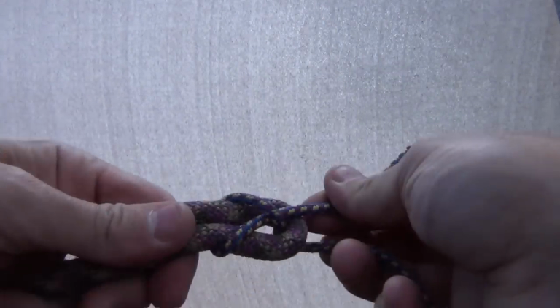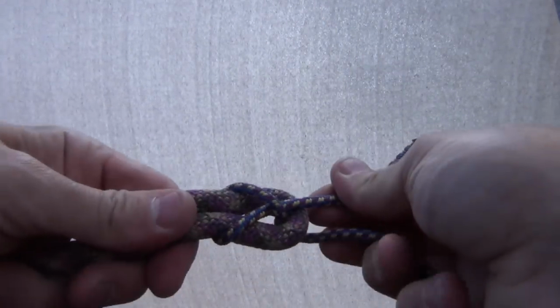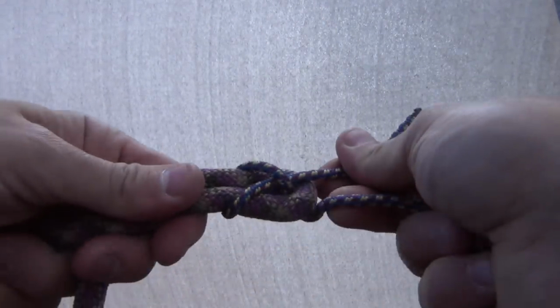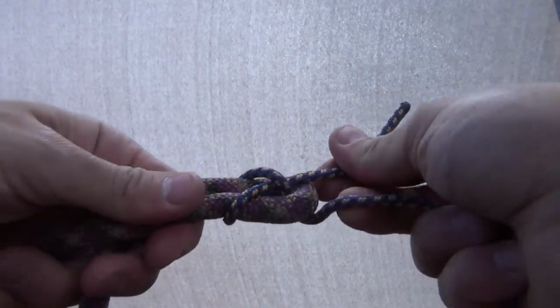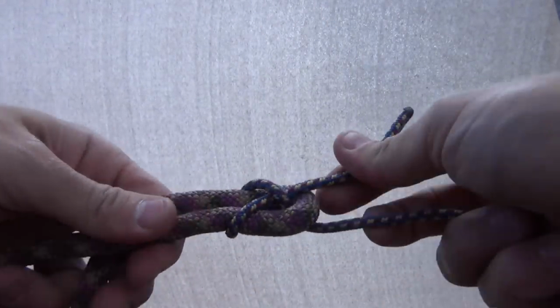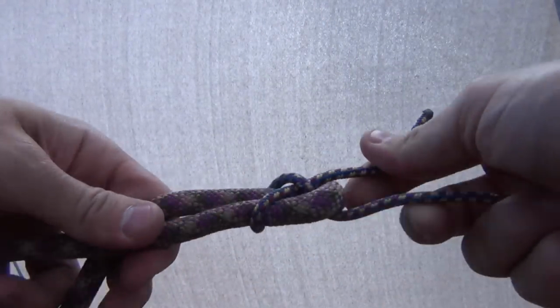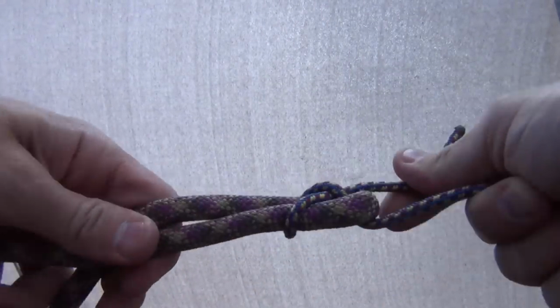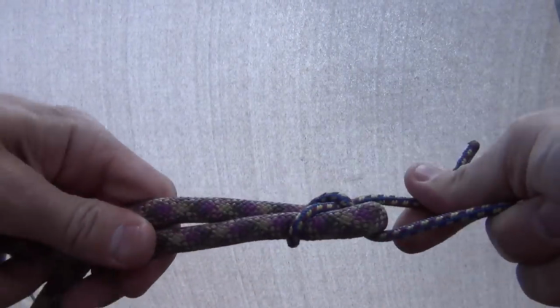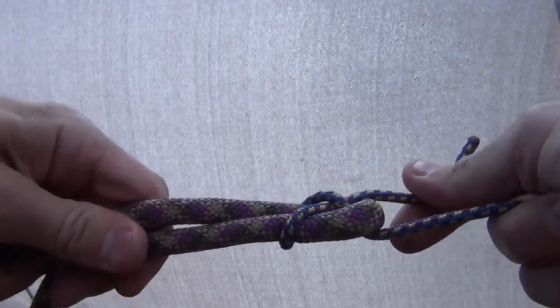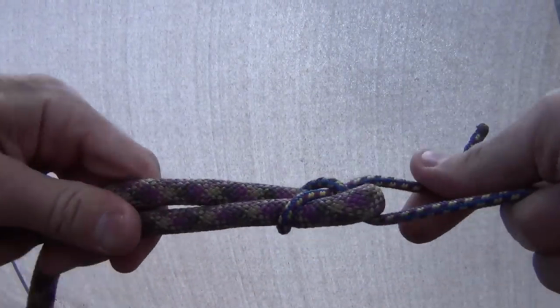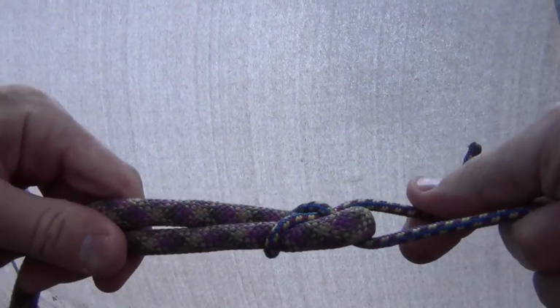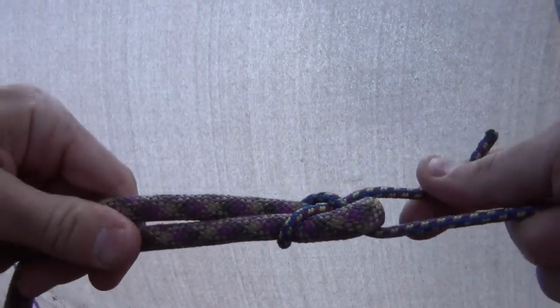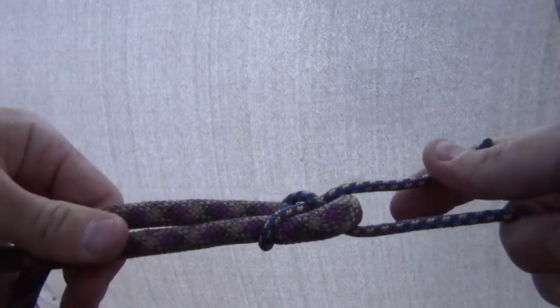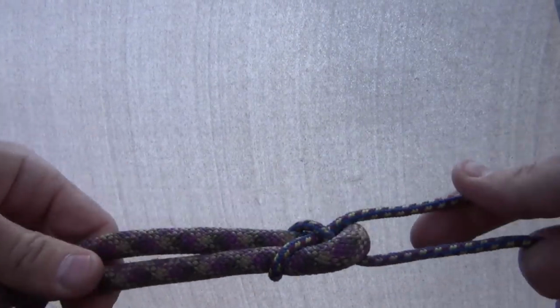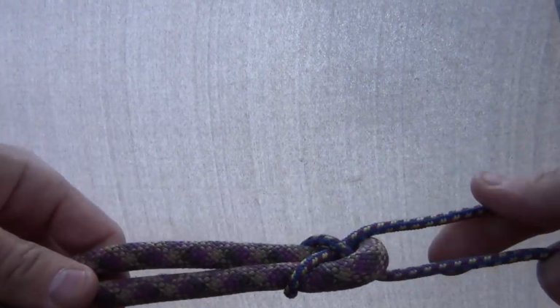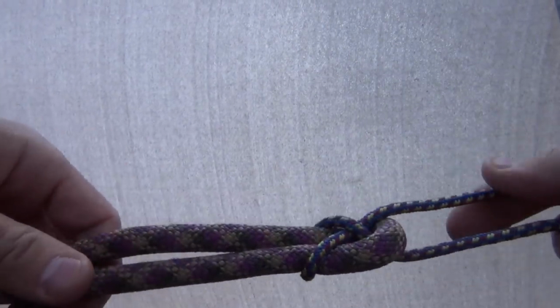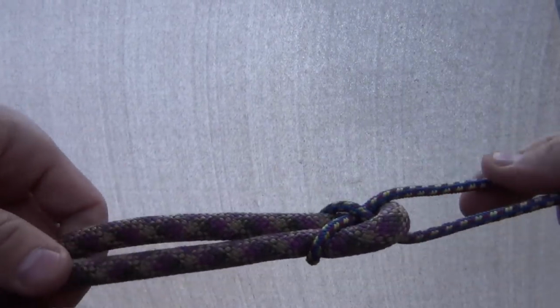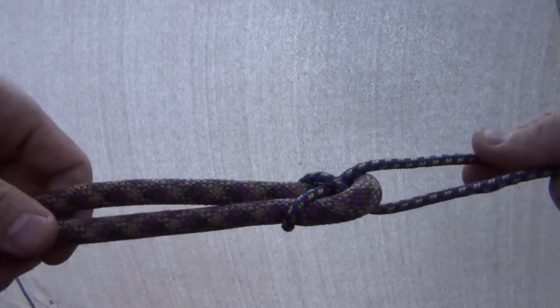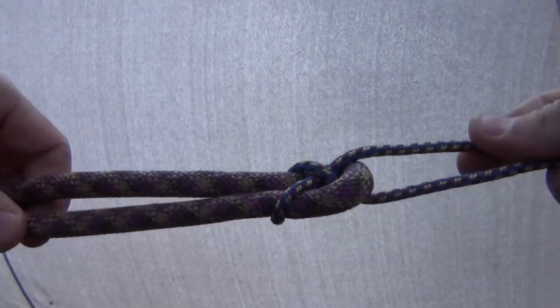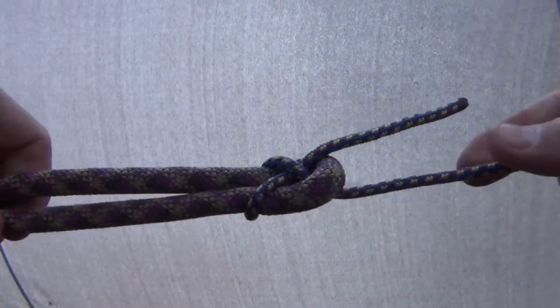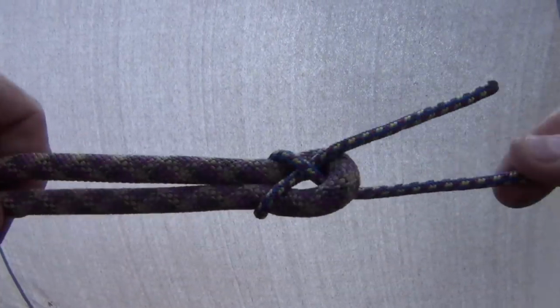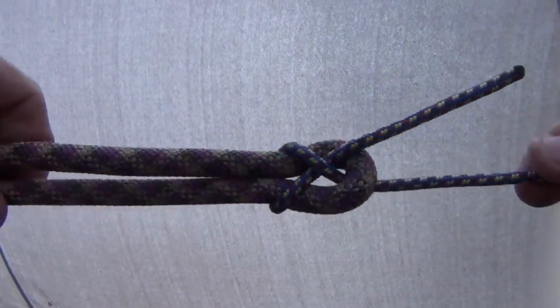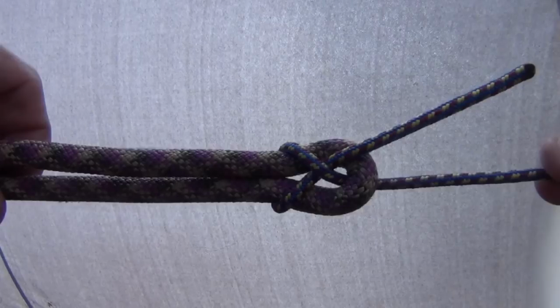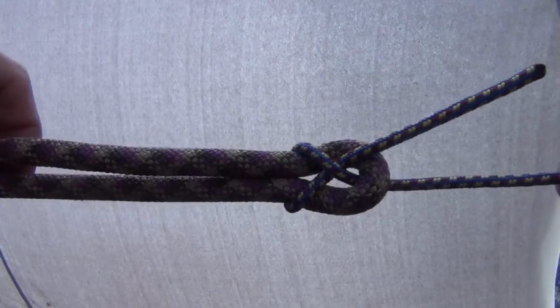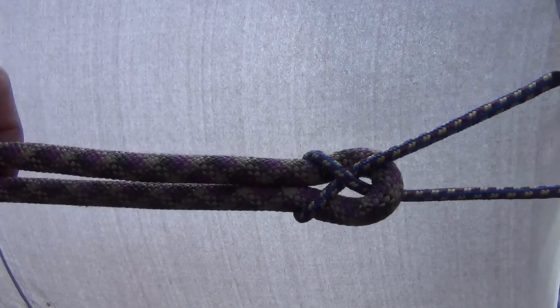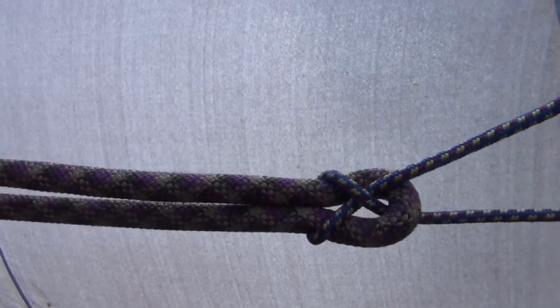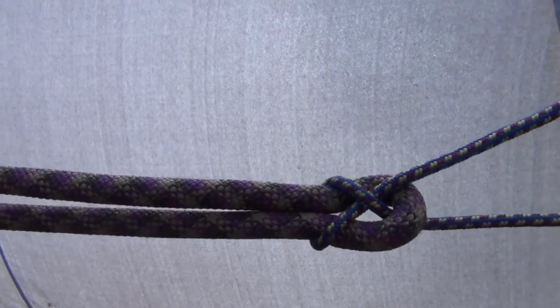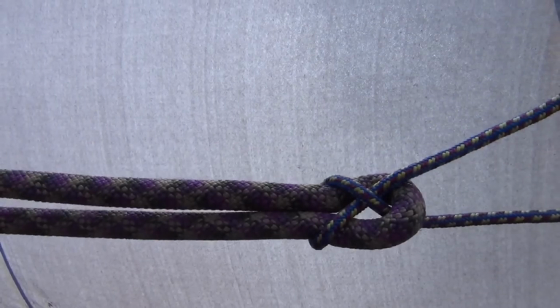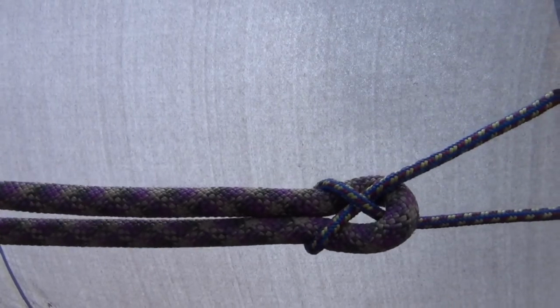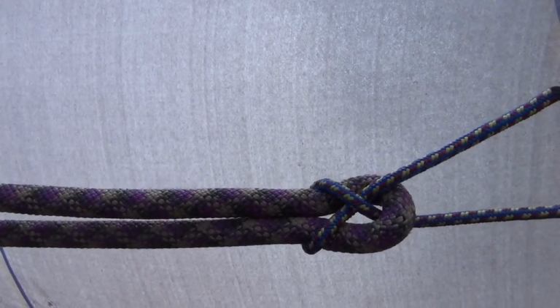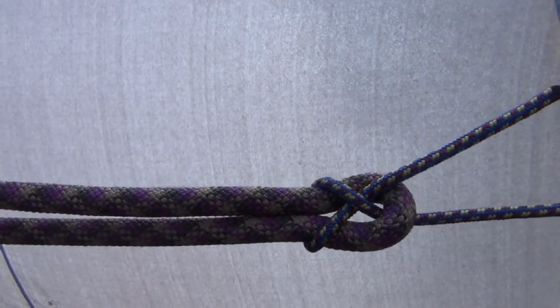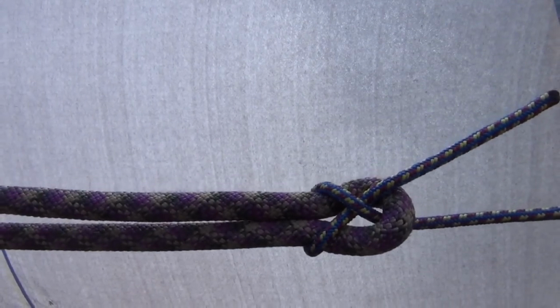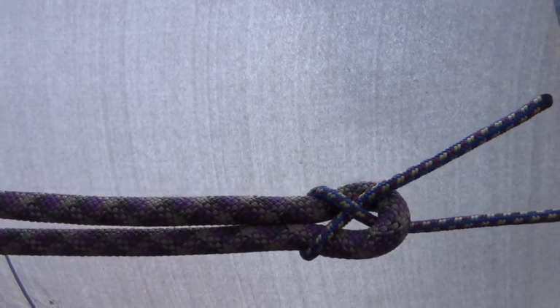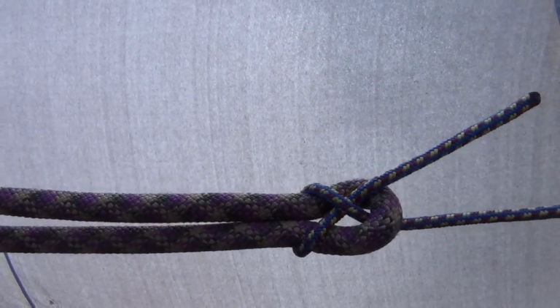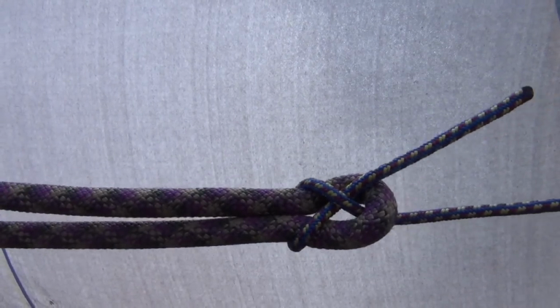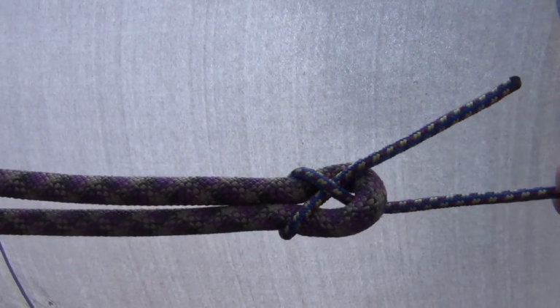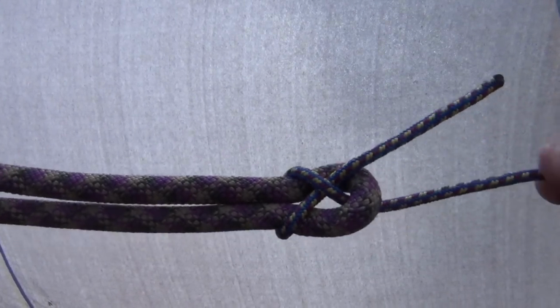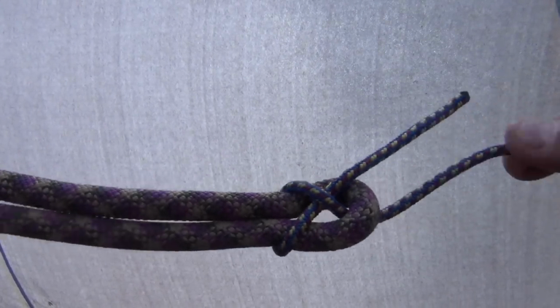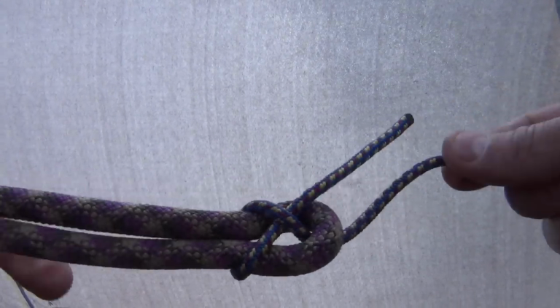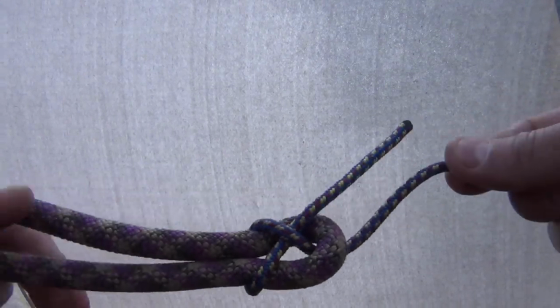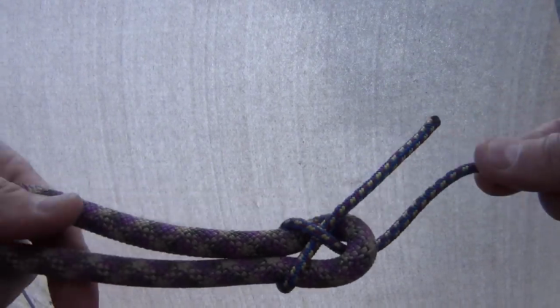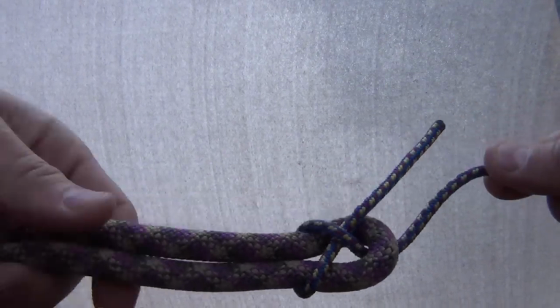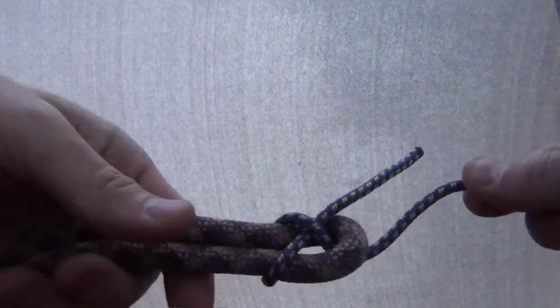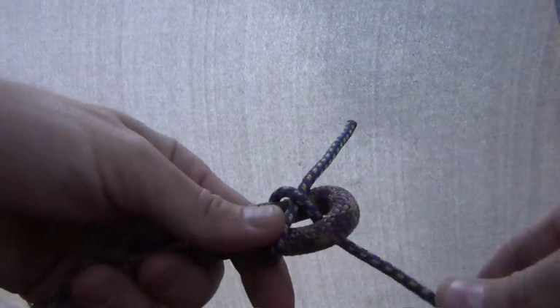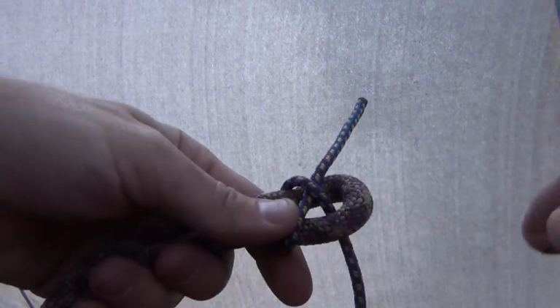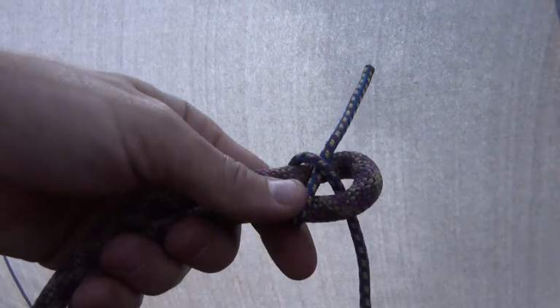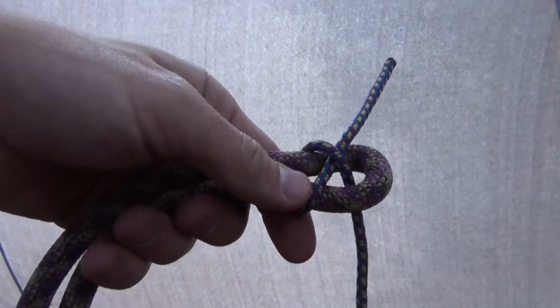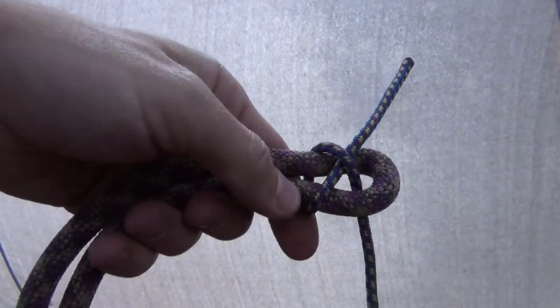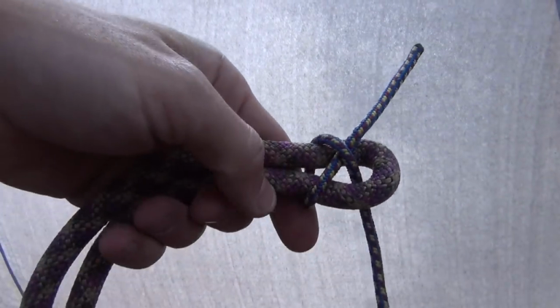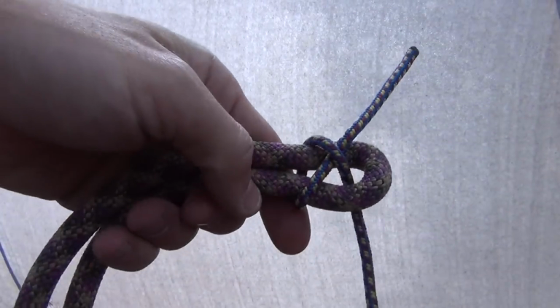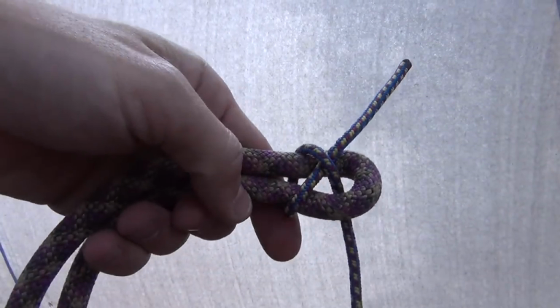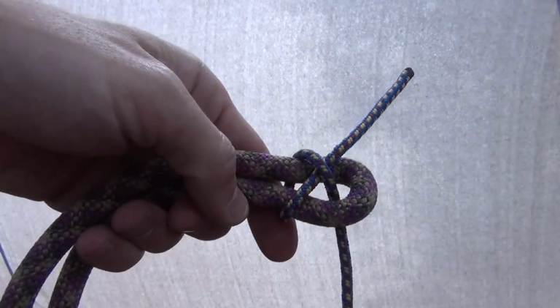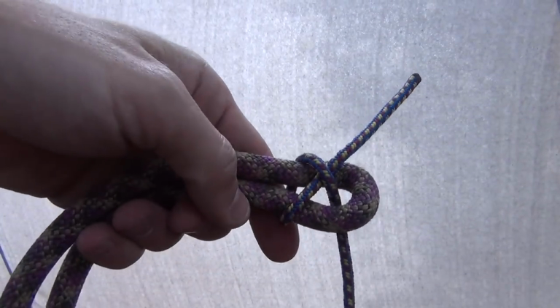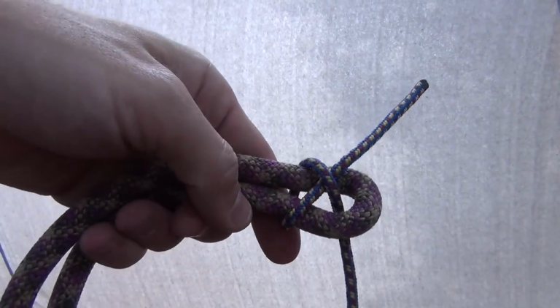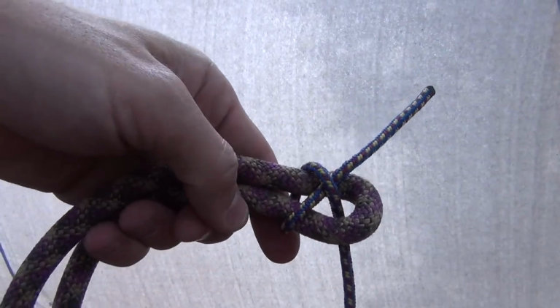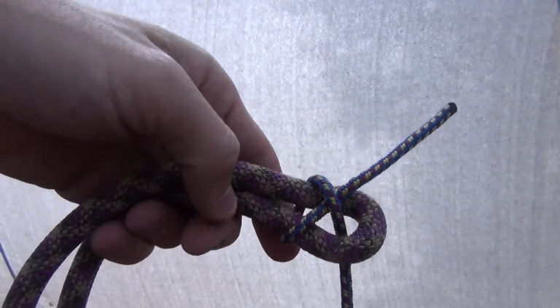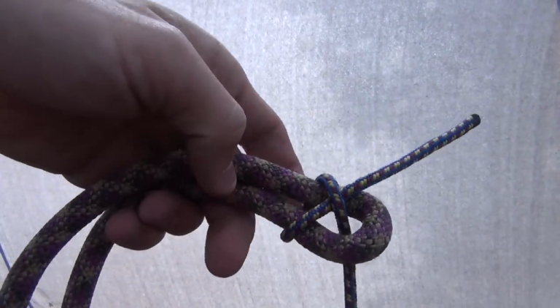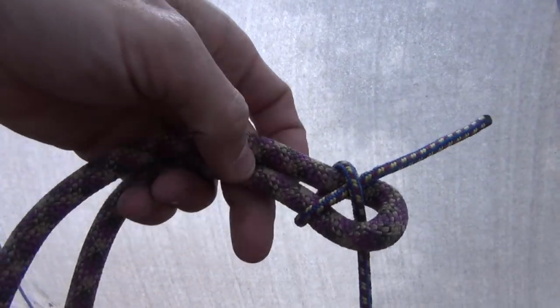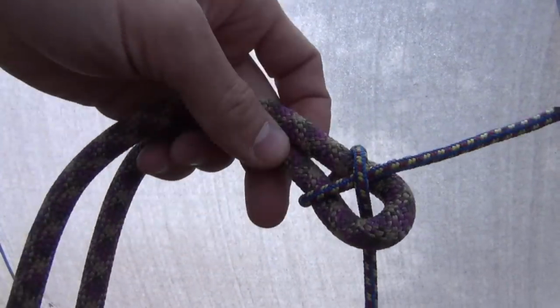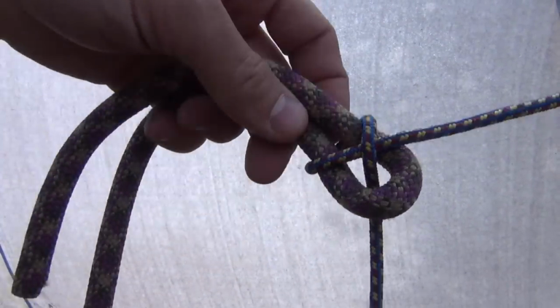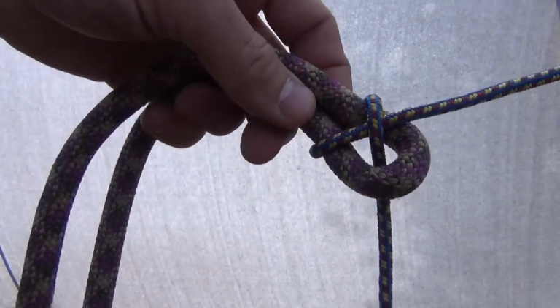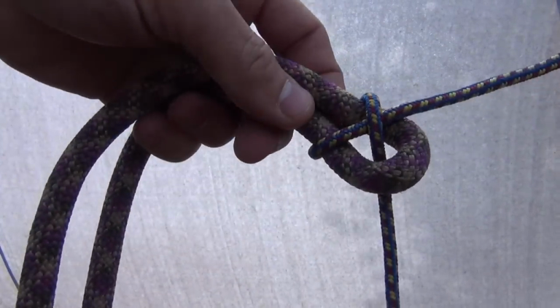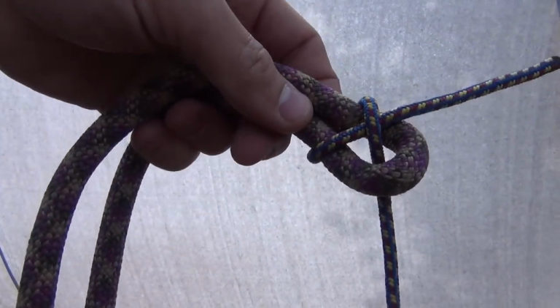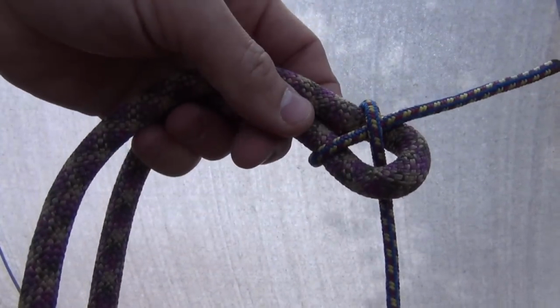Connecting two pieces together — maybe your rope wasn't long enough or something like that. Sheet bend.